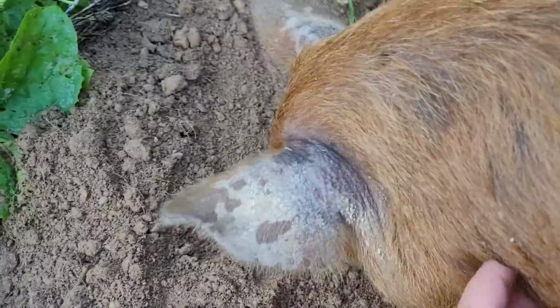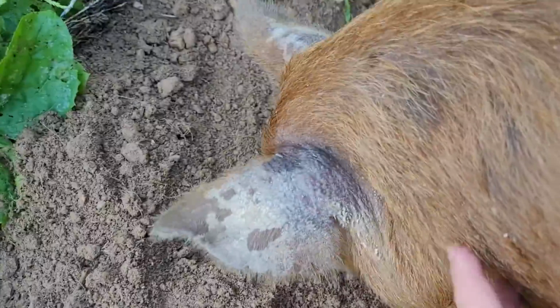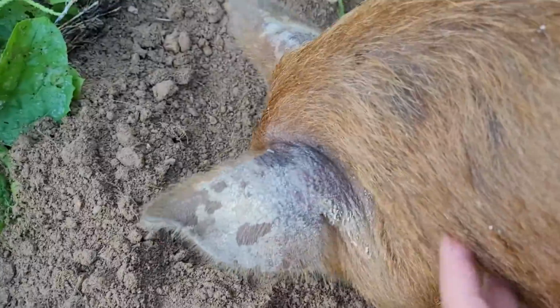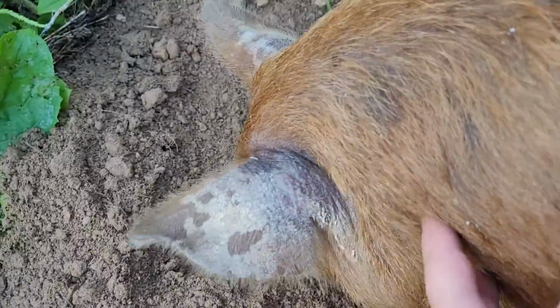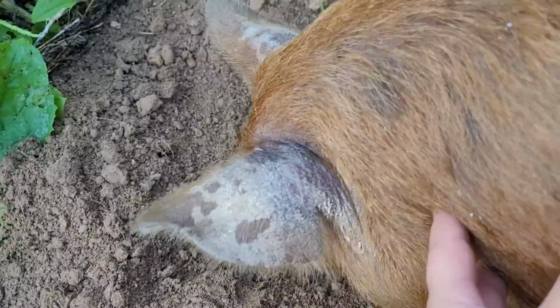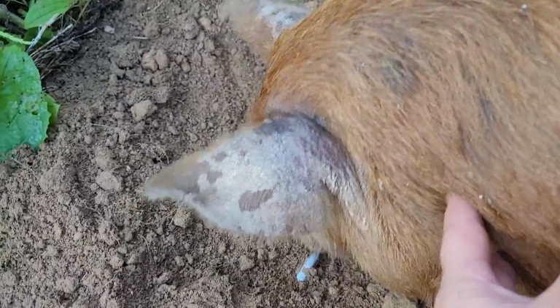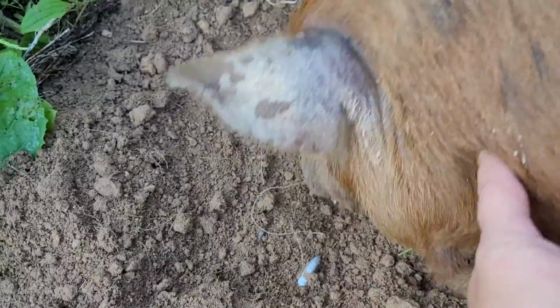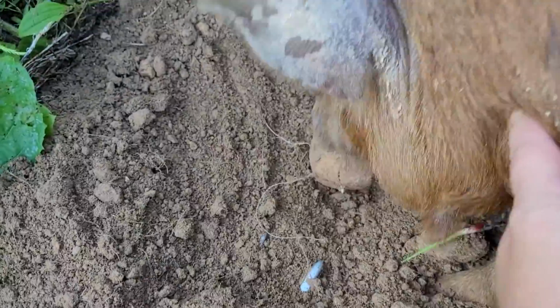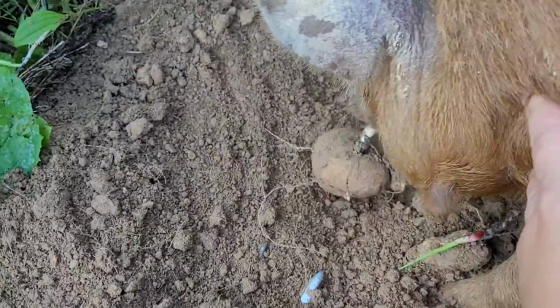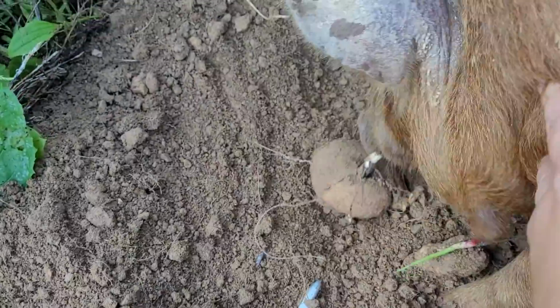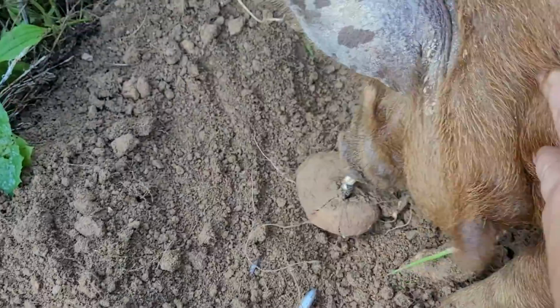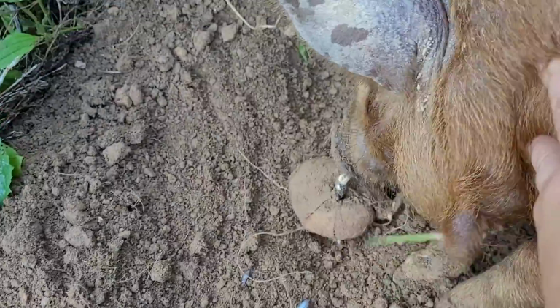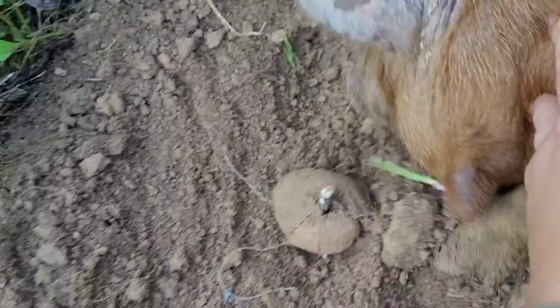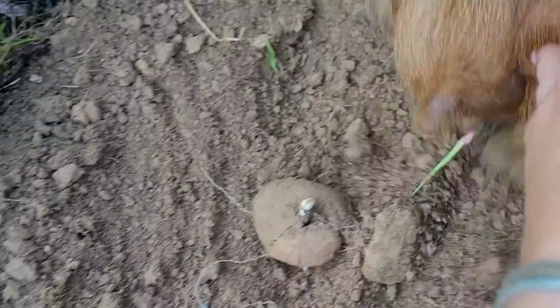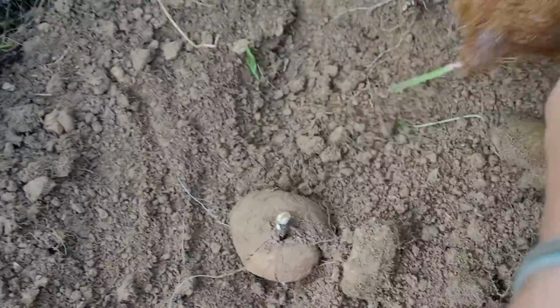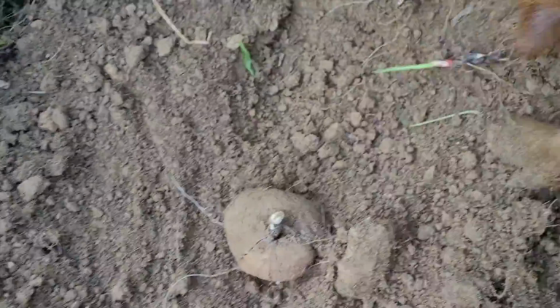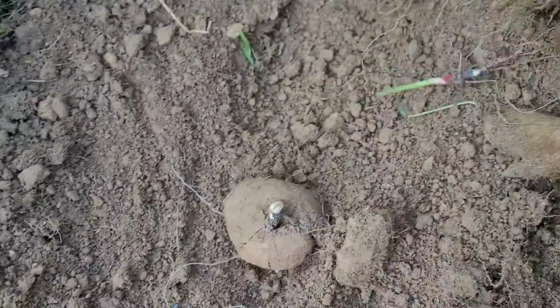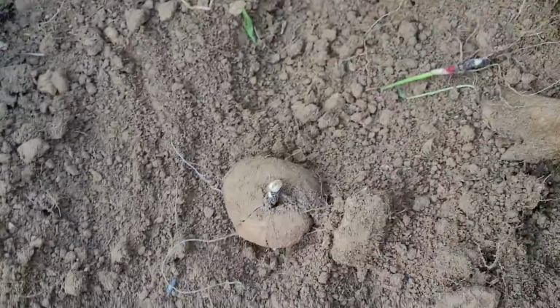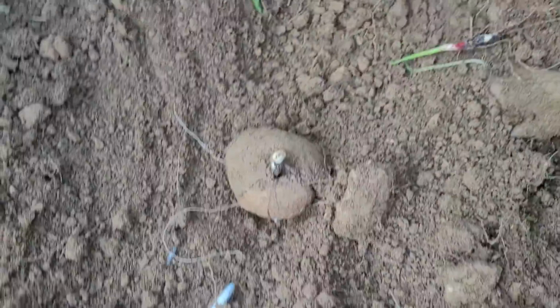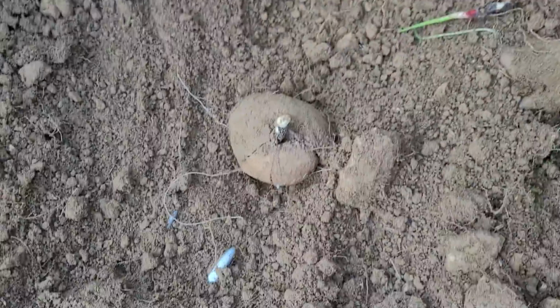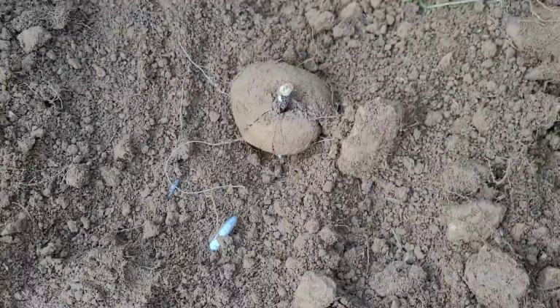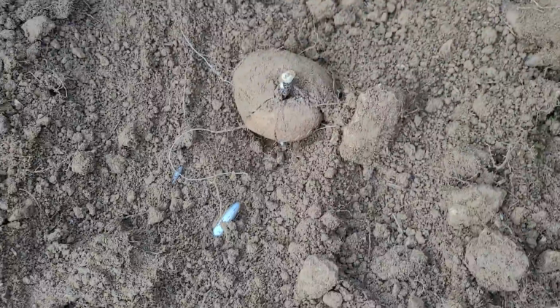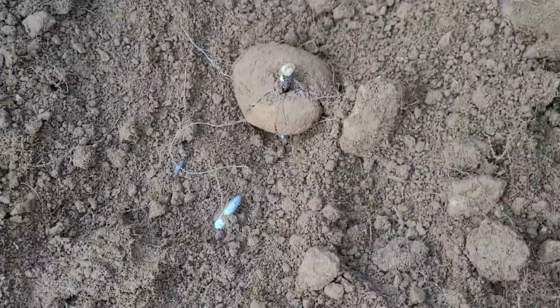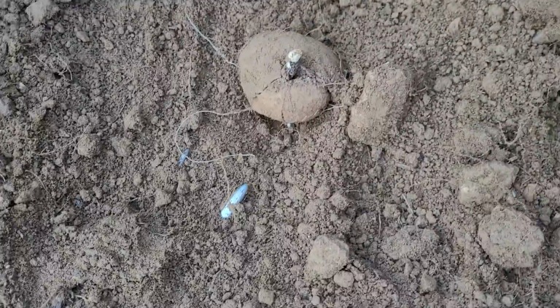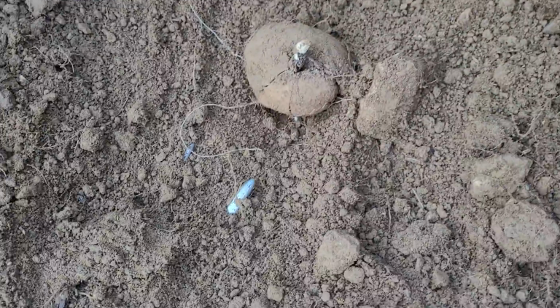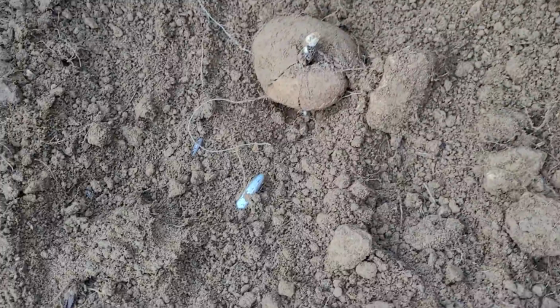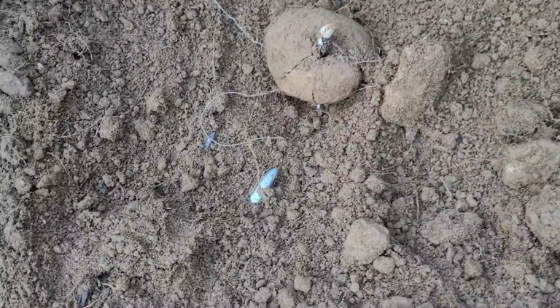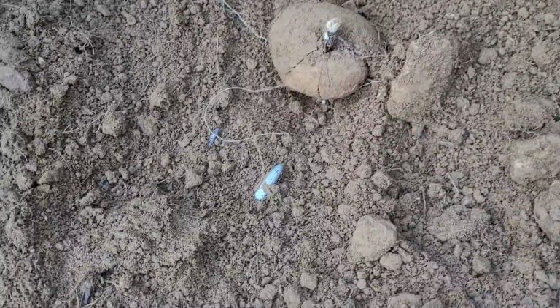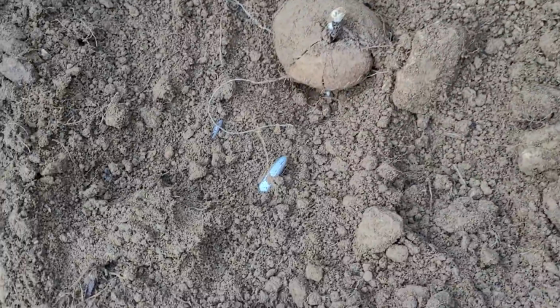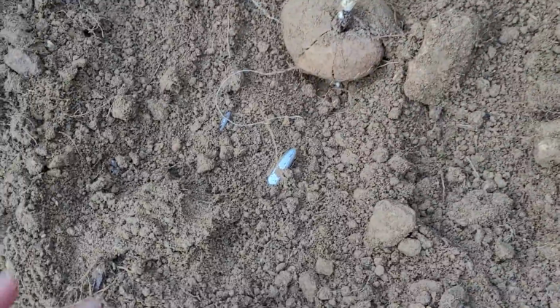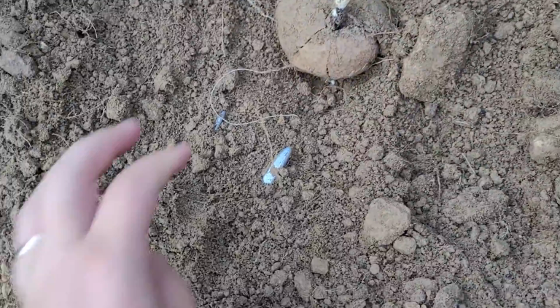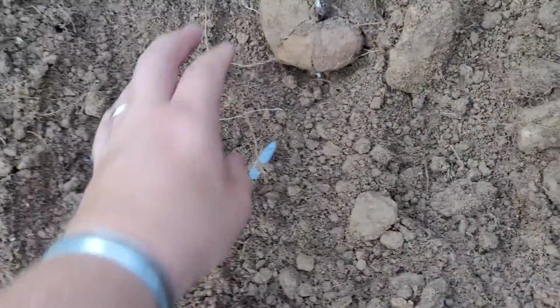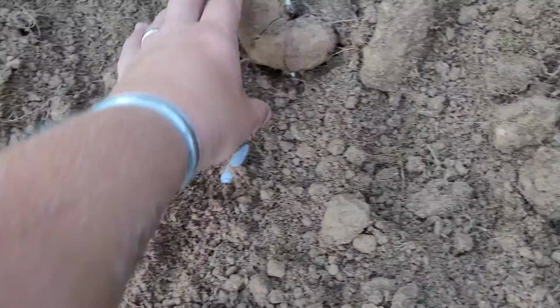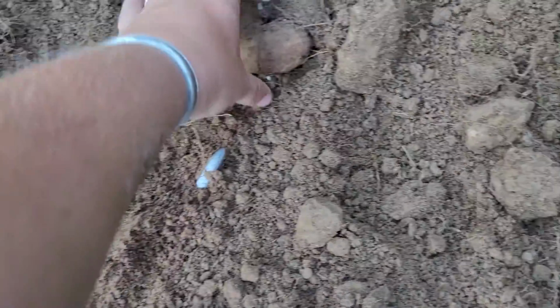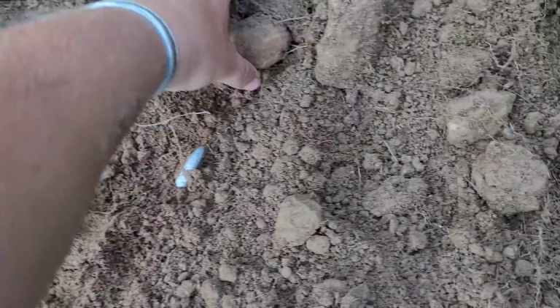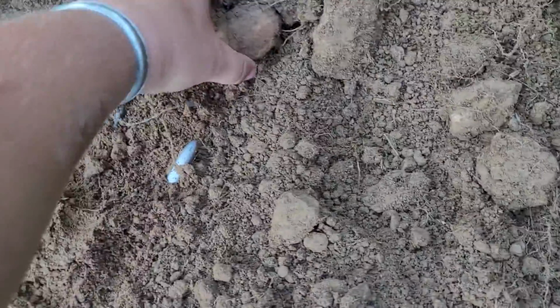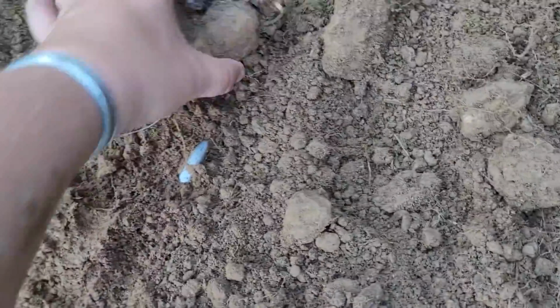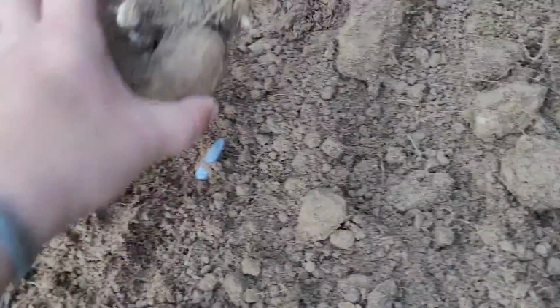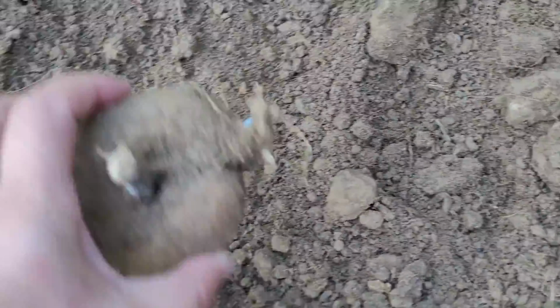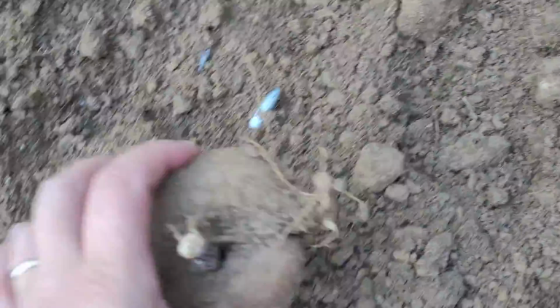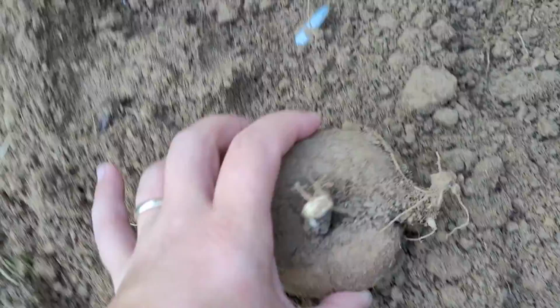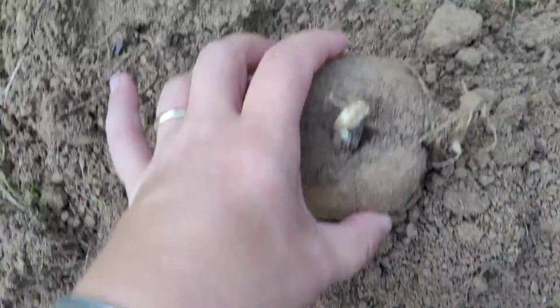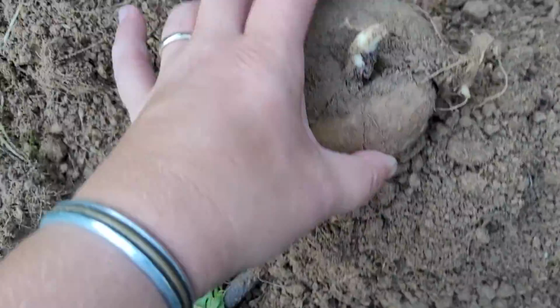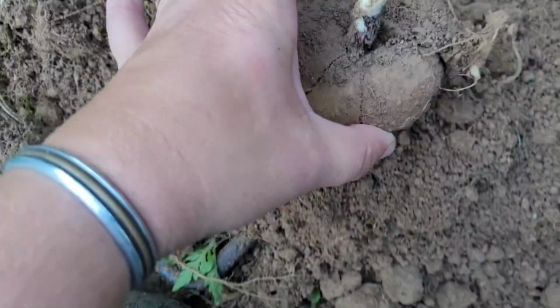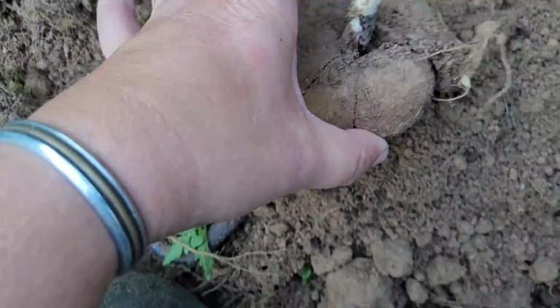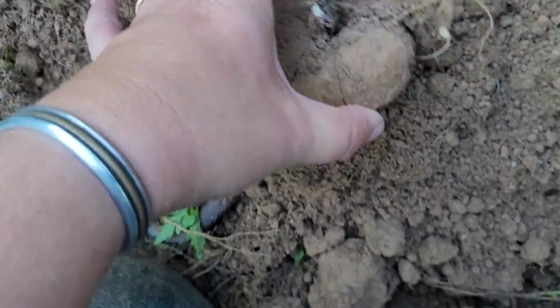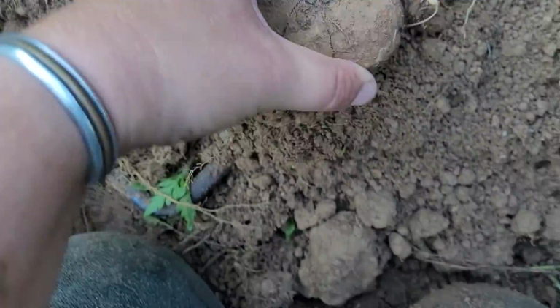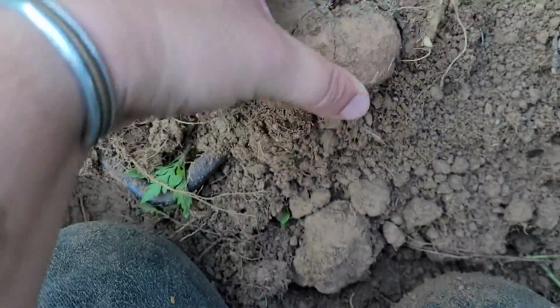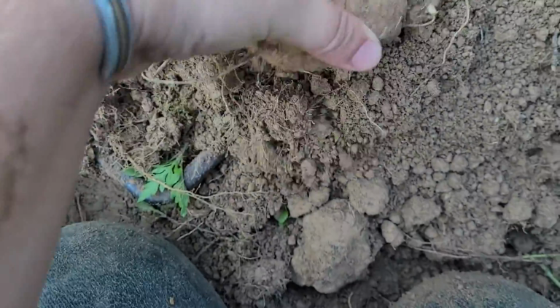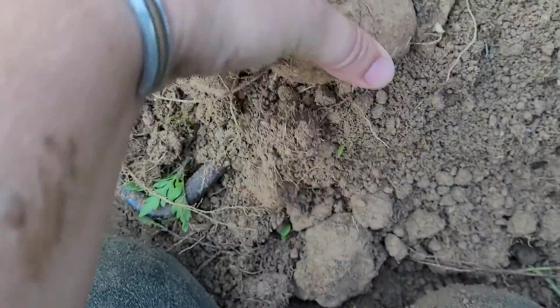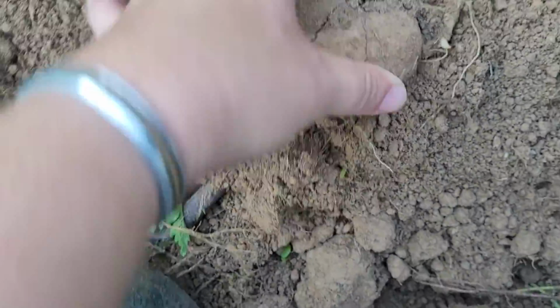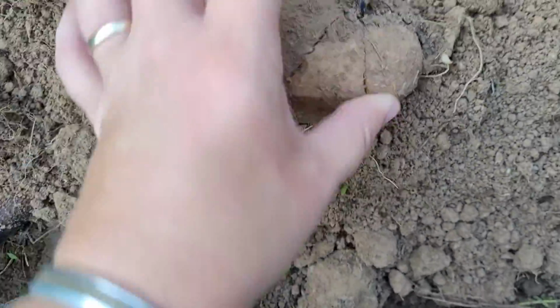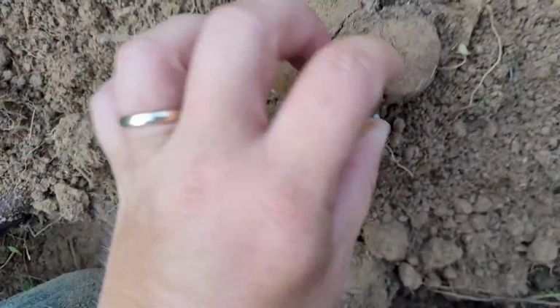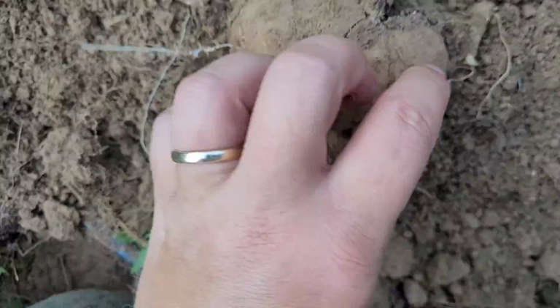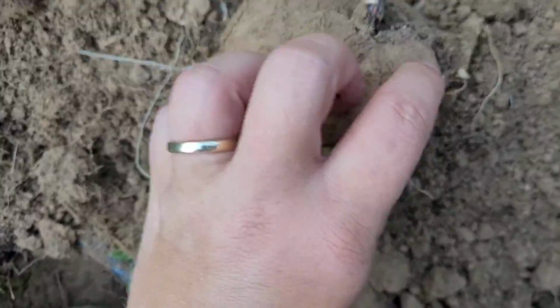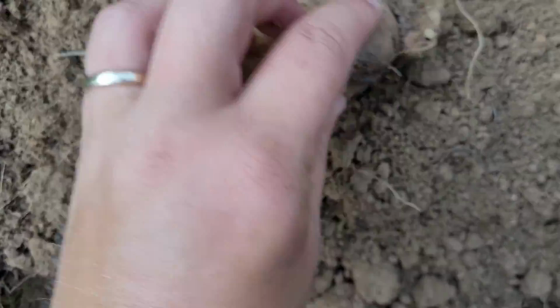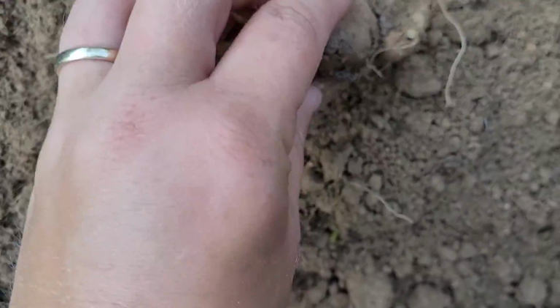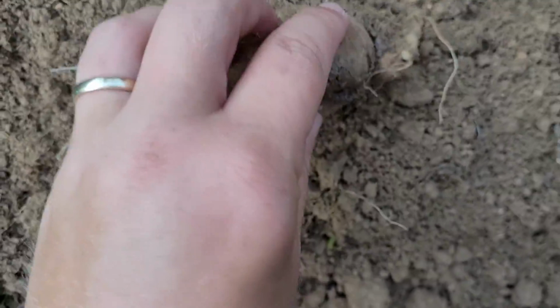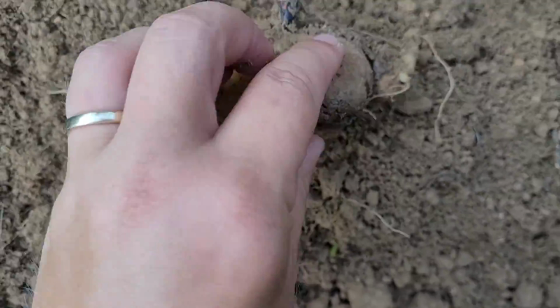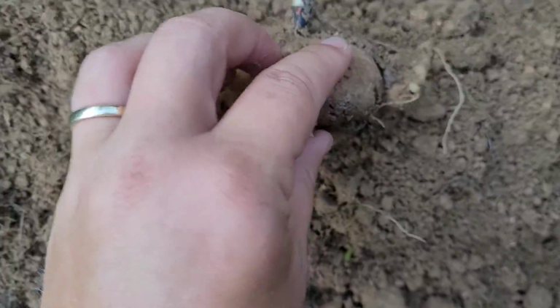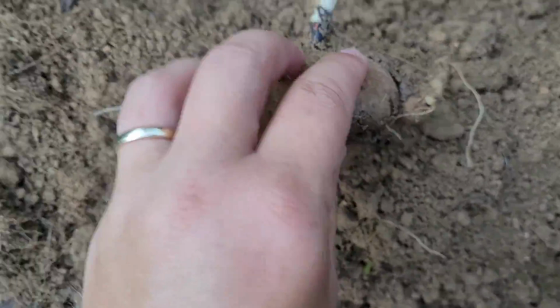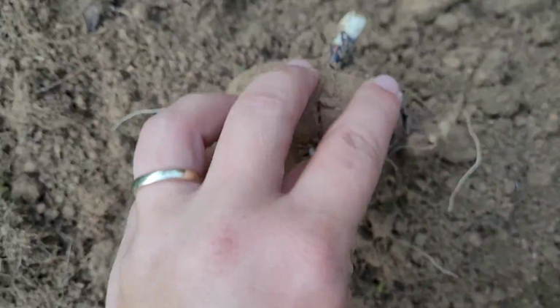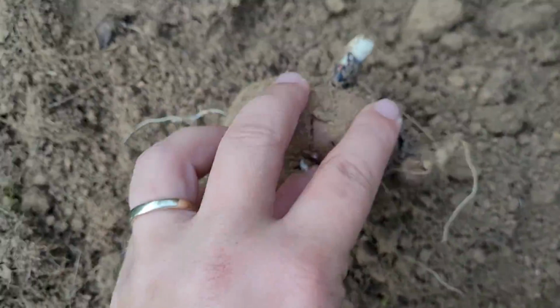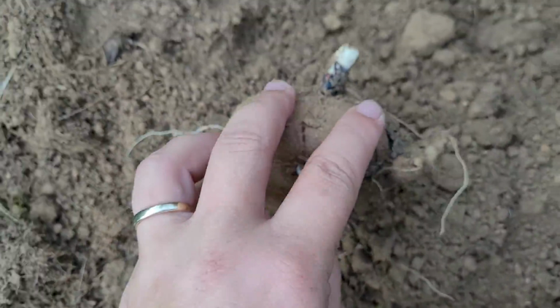Excuse me, Gimli. Ever wonder what the inside of a growing potato looks like? Well, here you go. Observe.